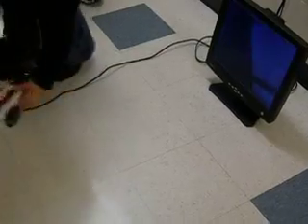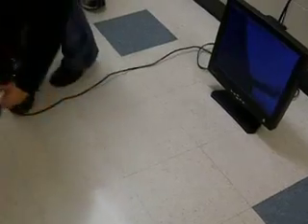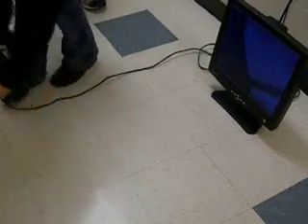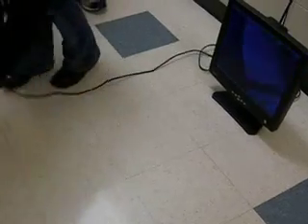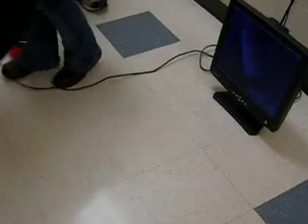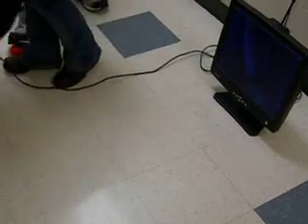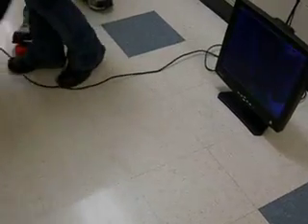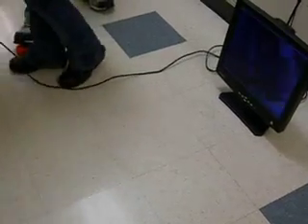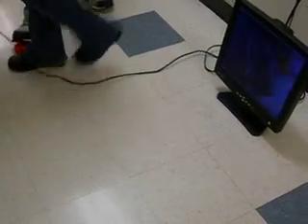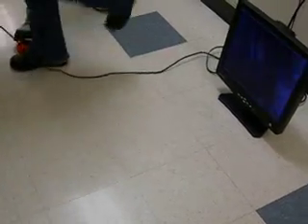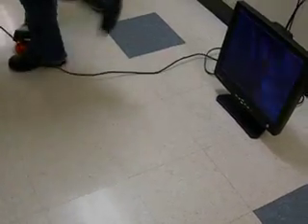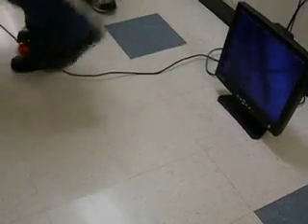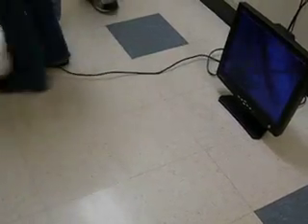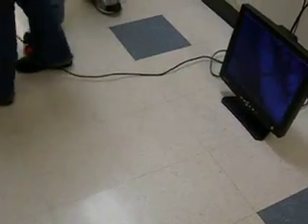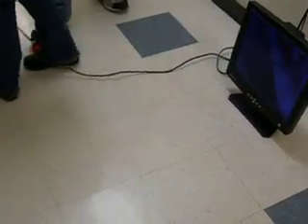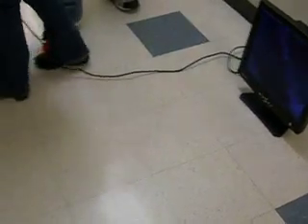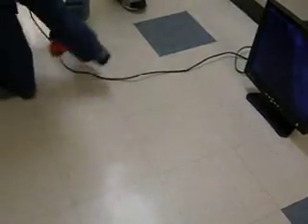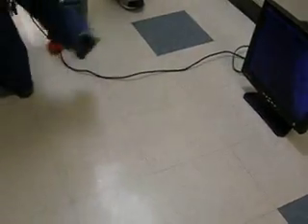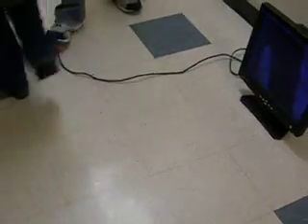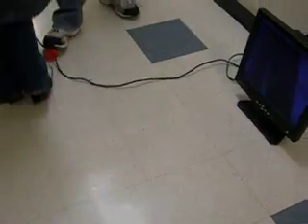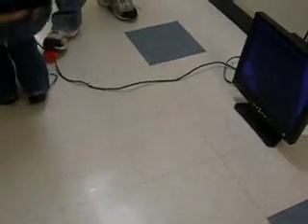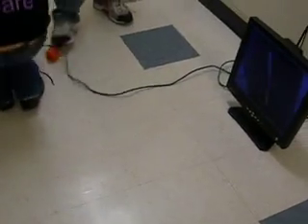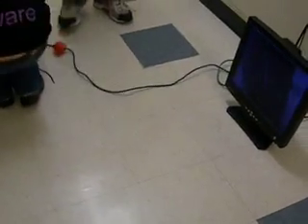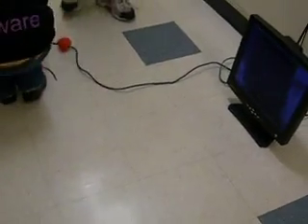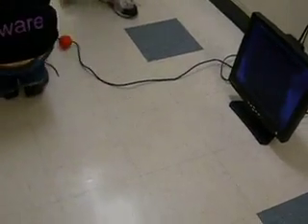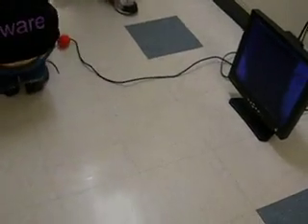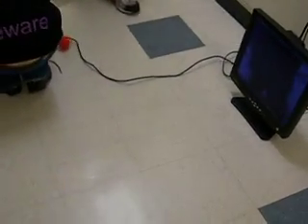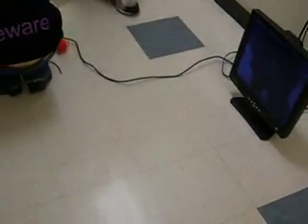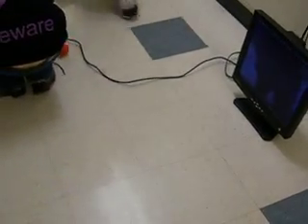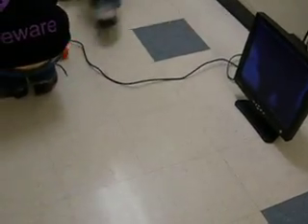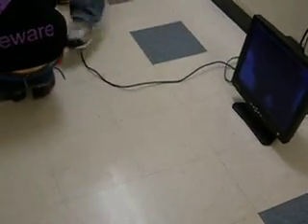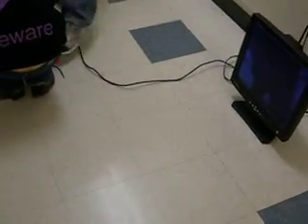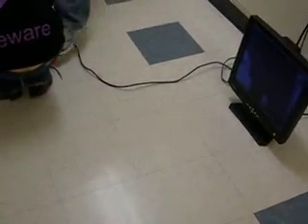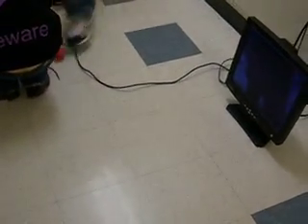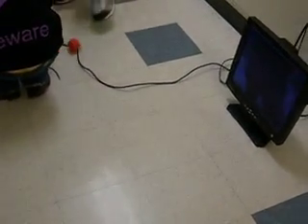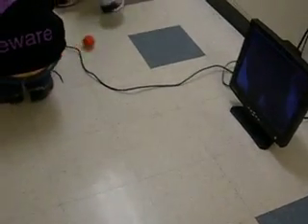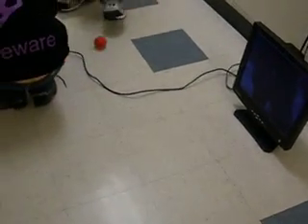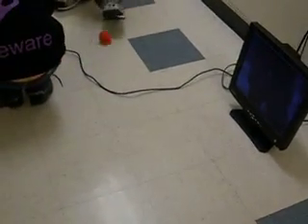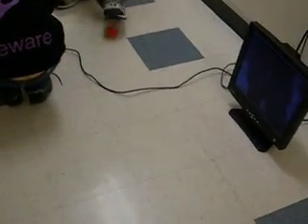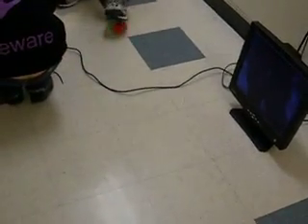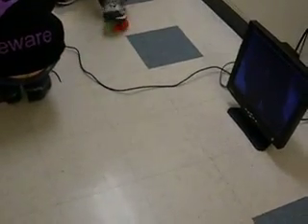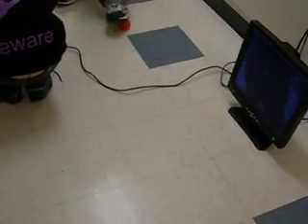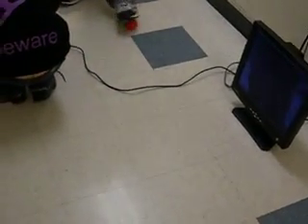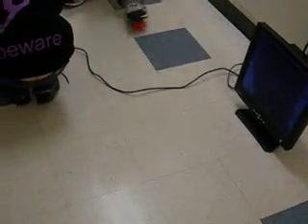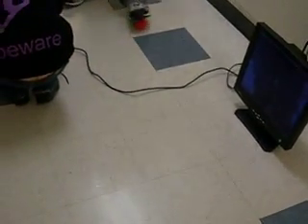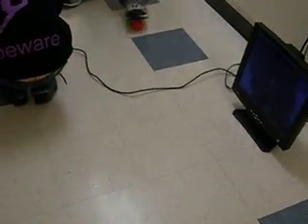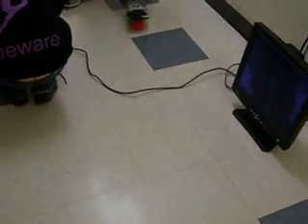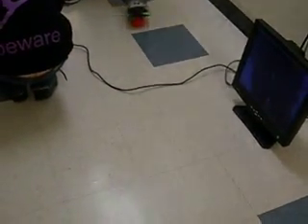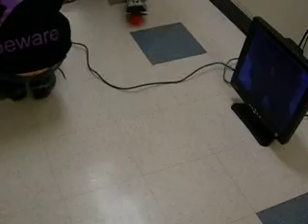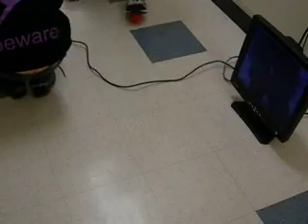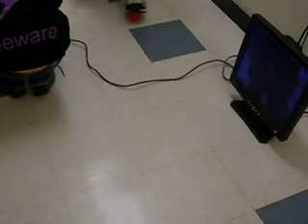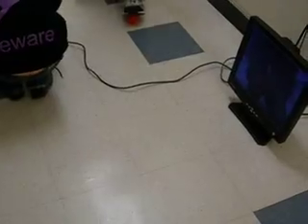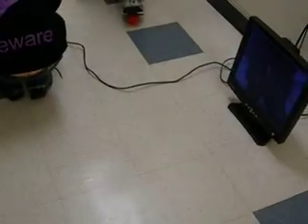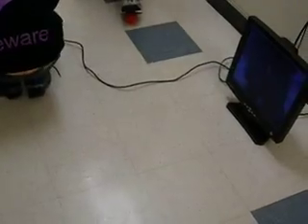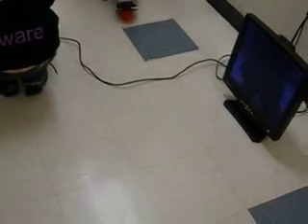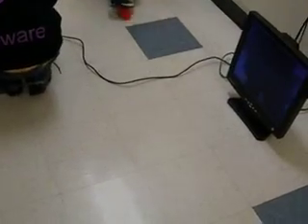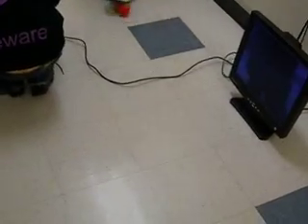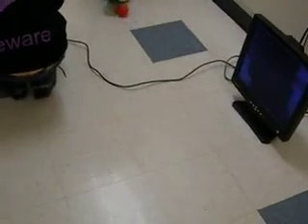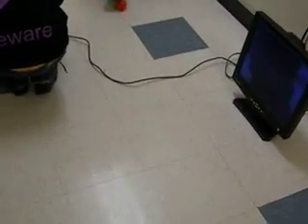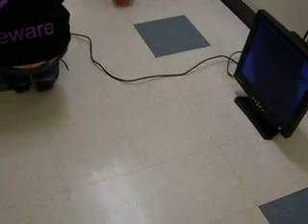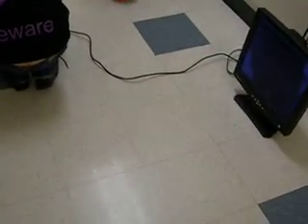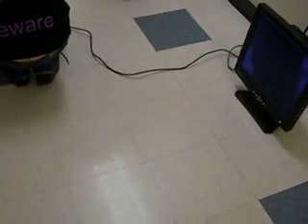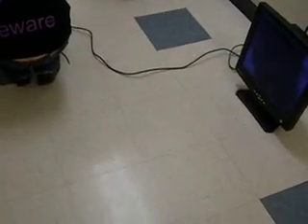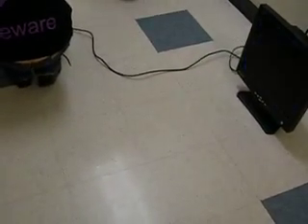Now the tether — it doesn't have to be tethered, right? No. You're just doing that so we can see what it's seeing. Yes.